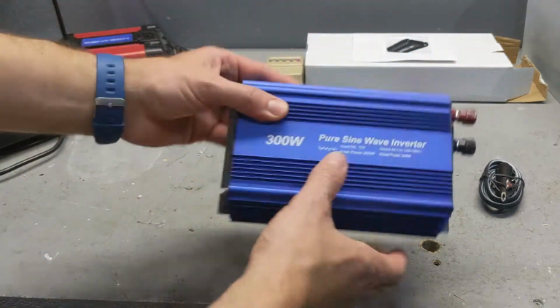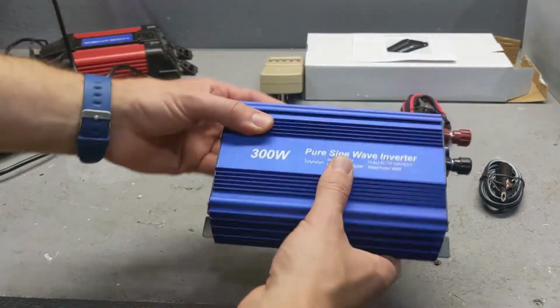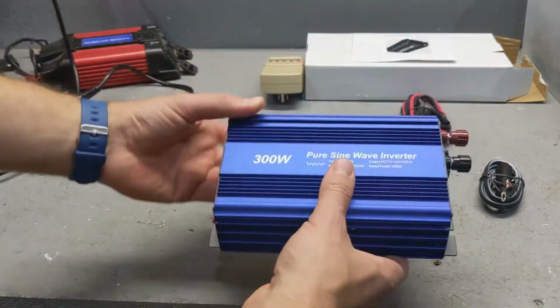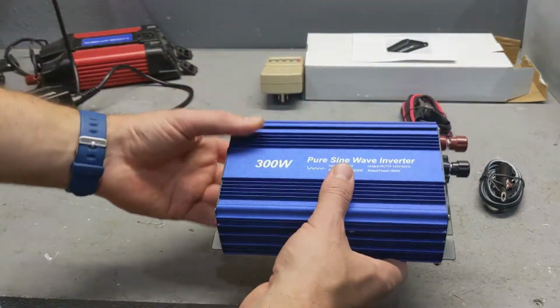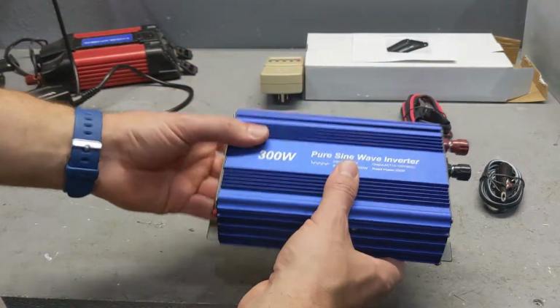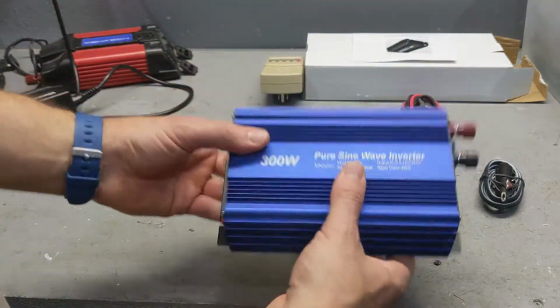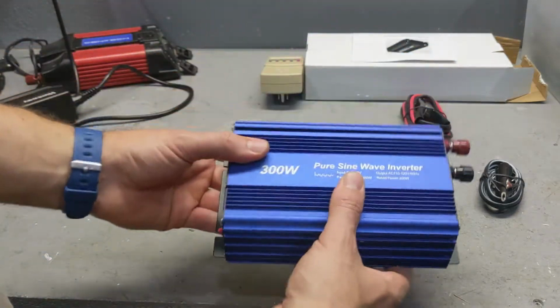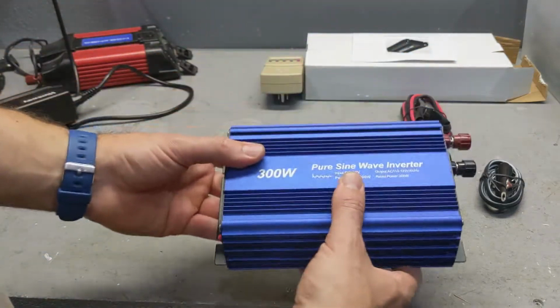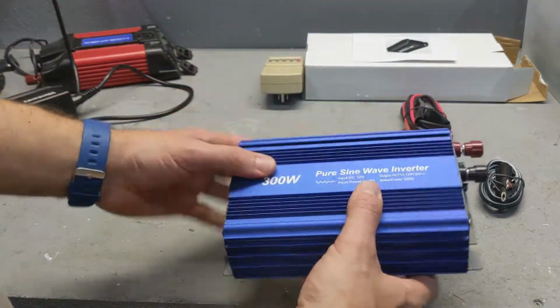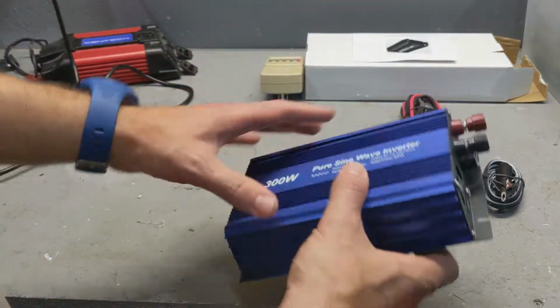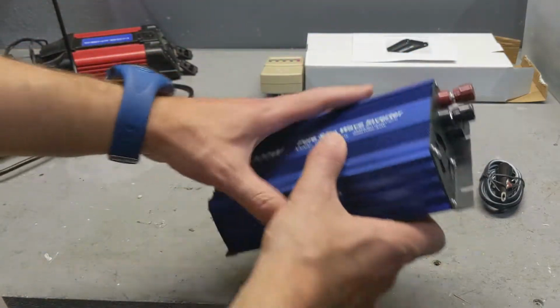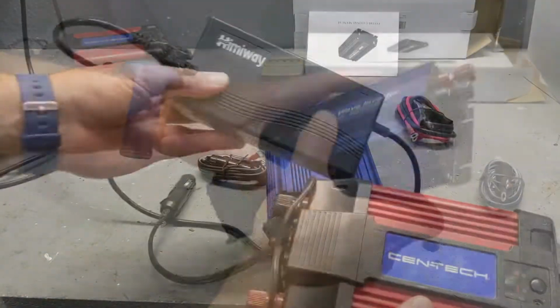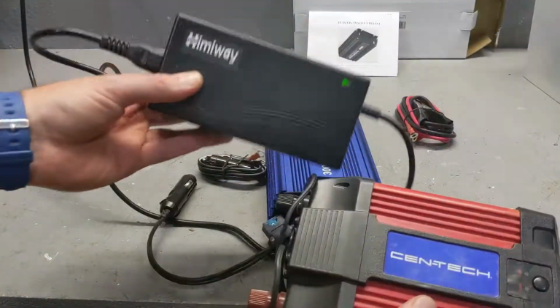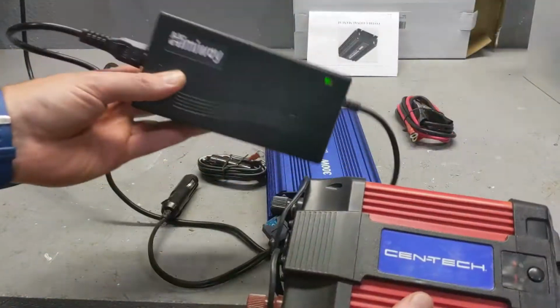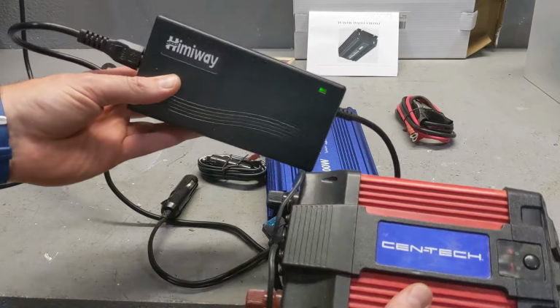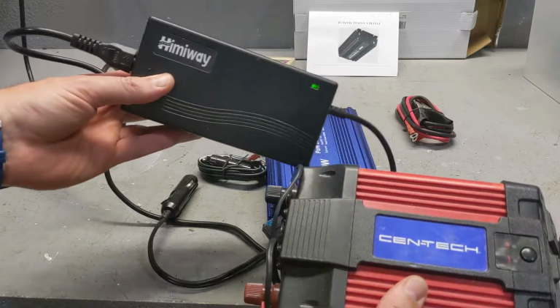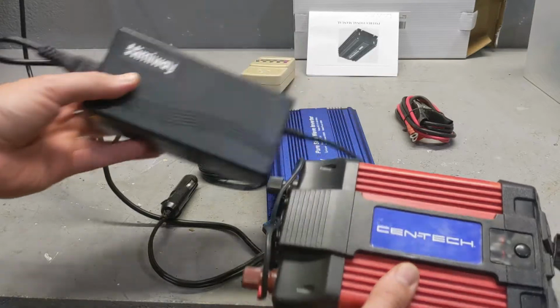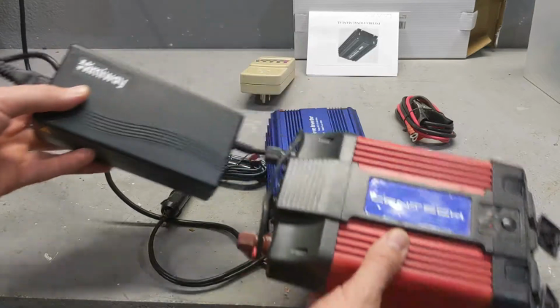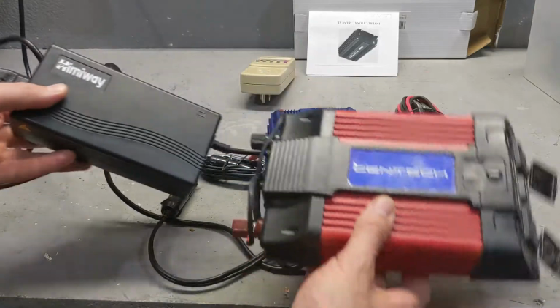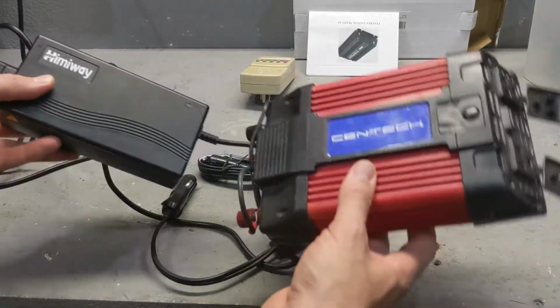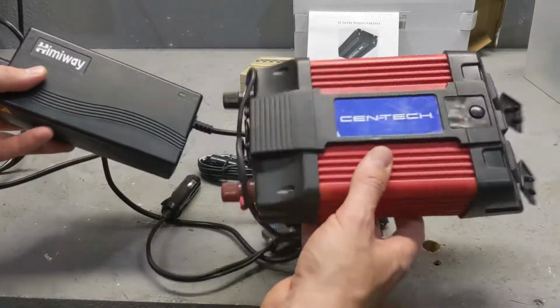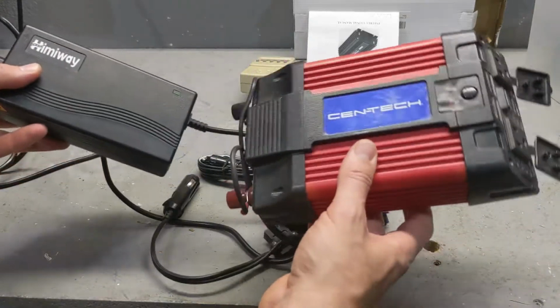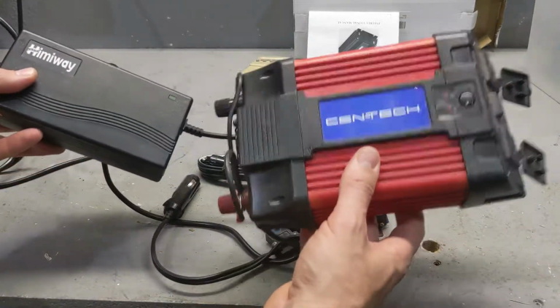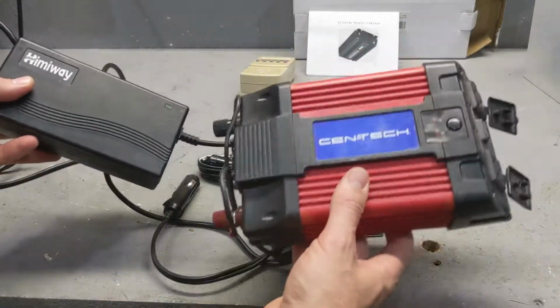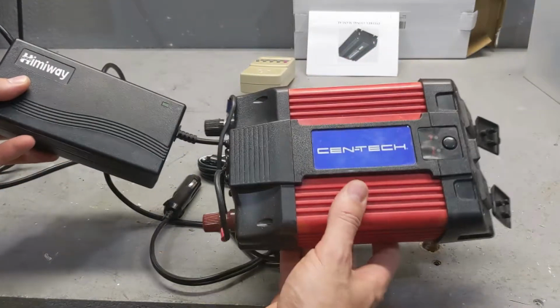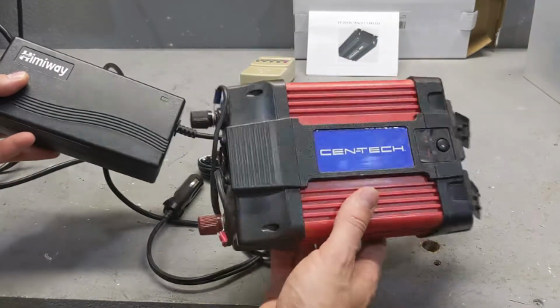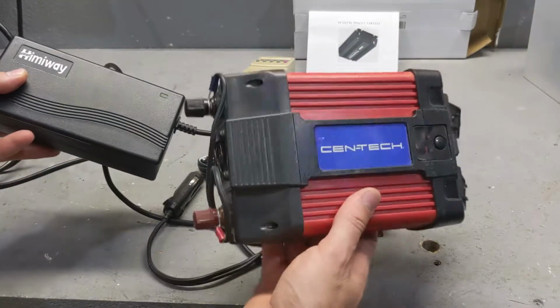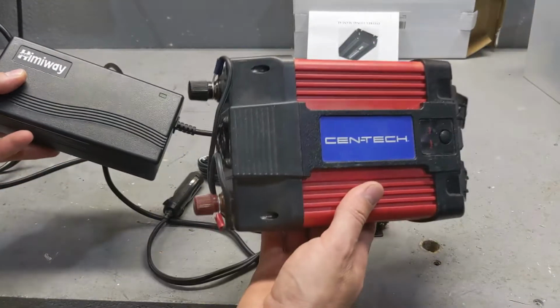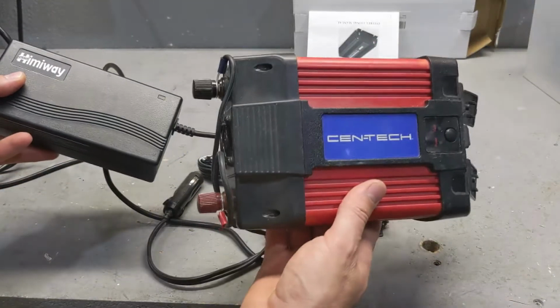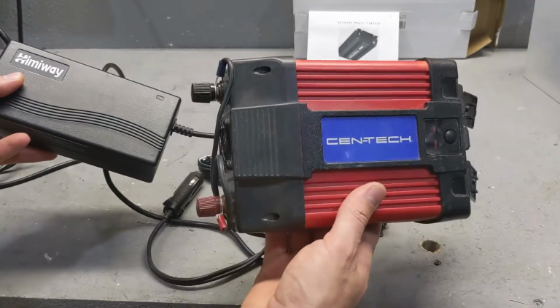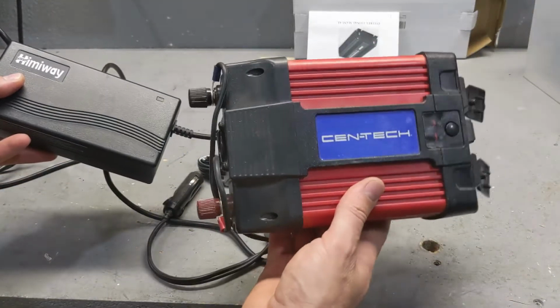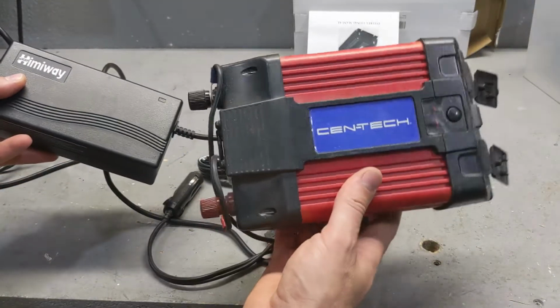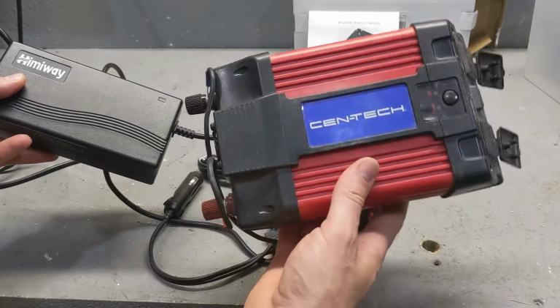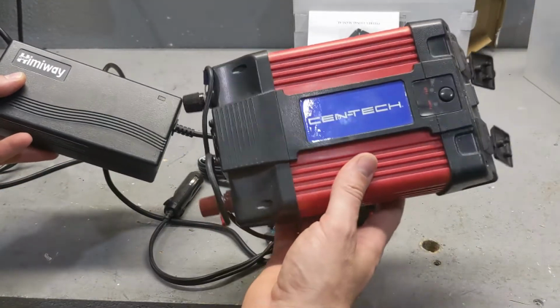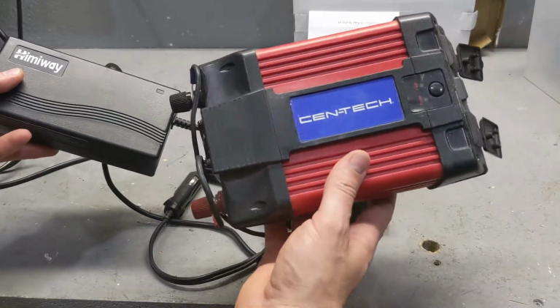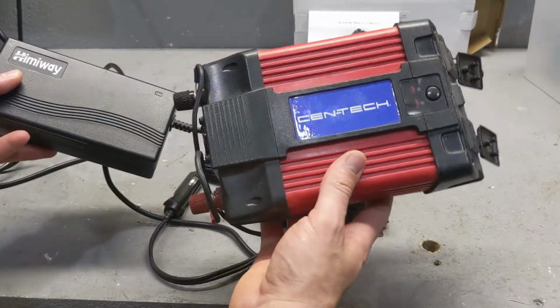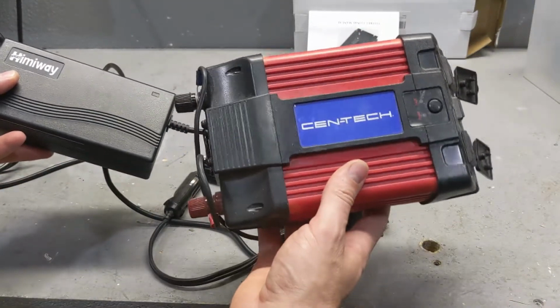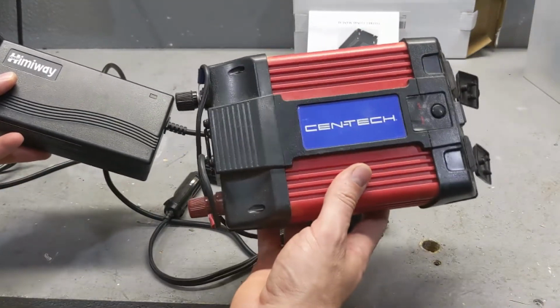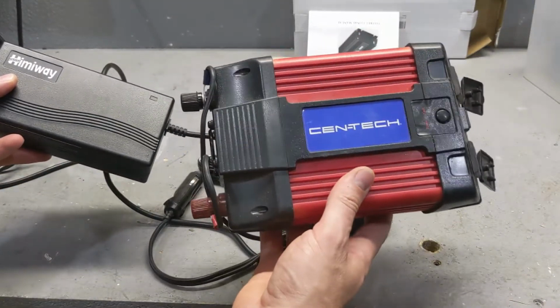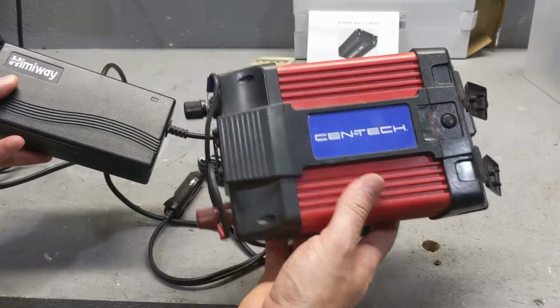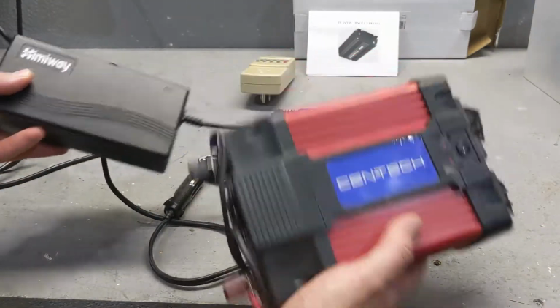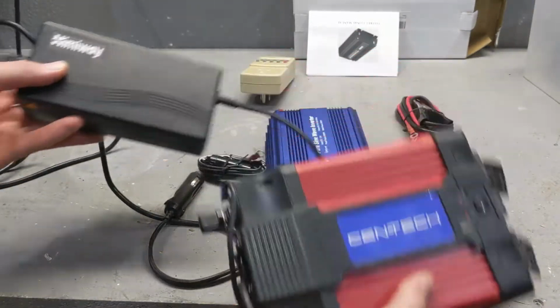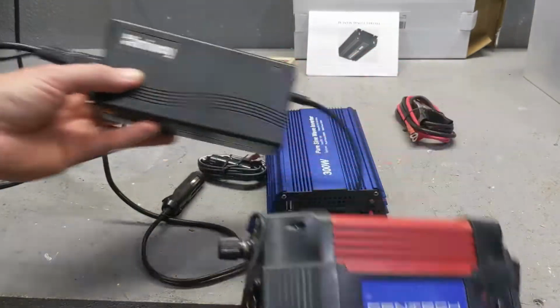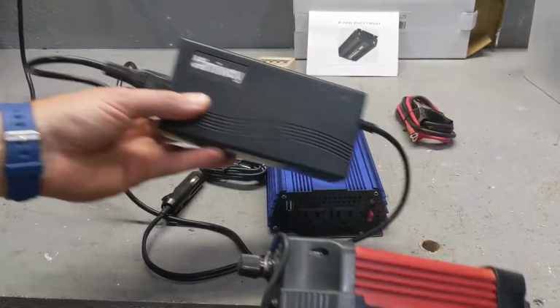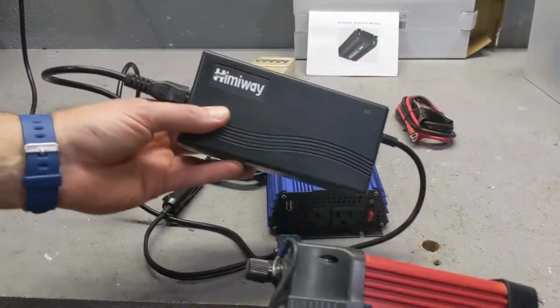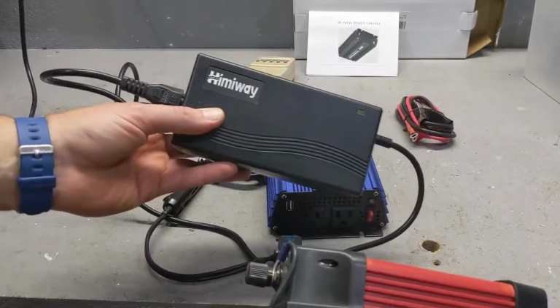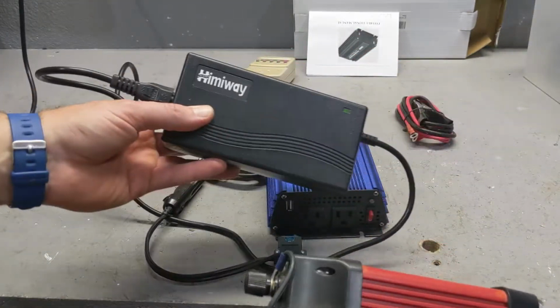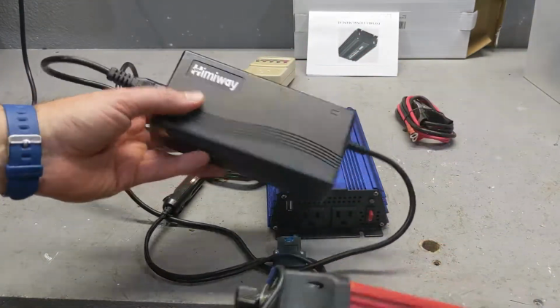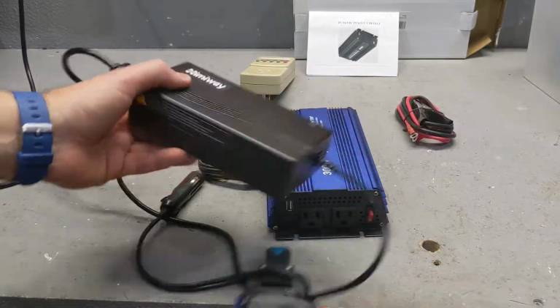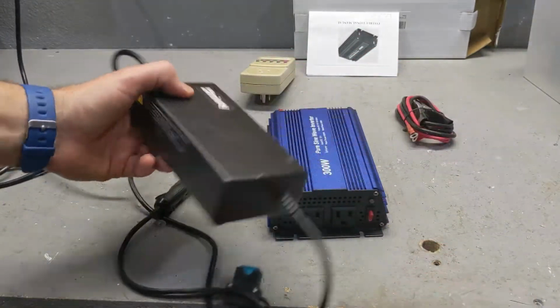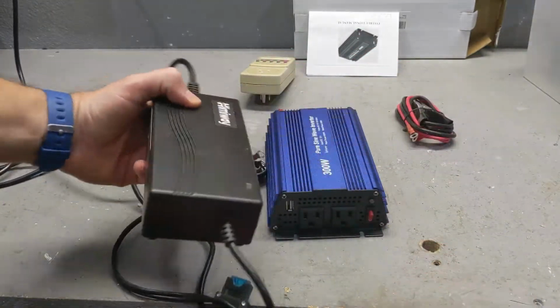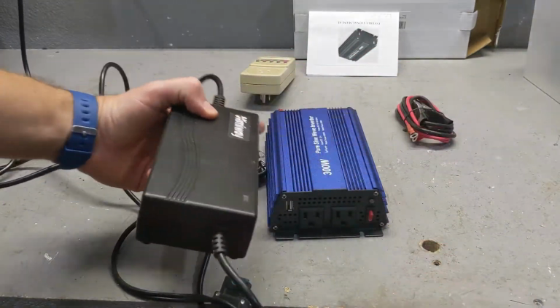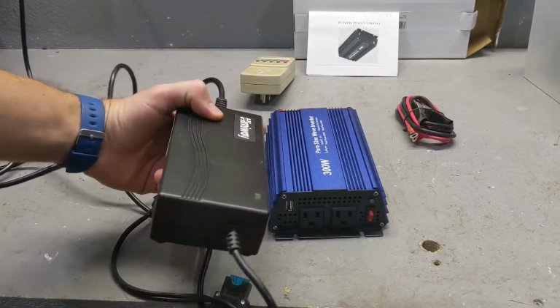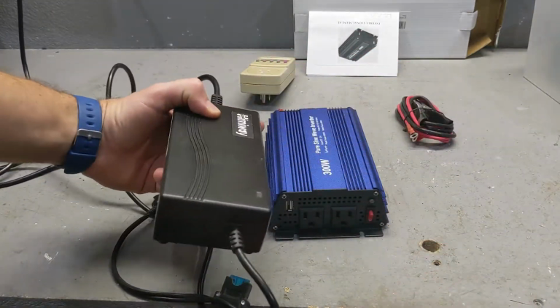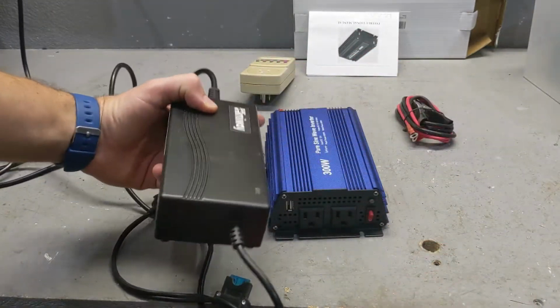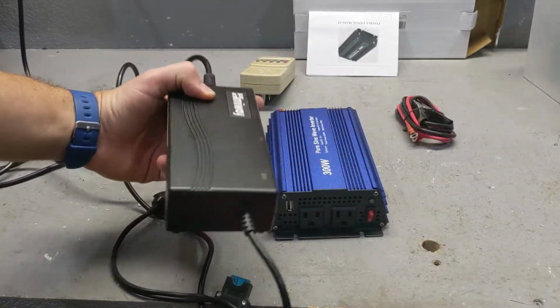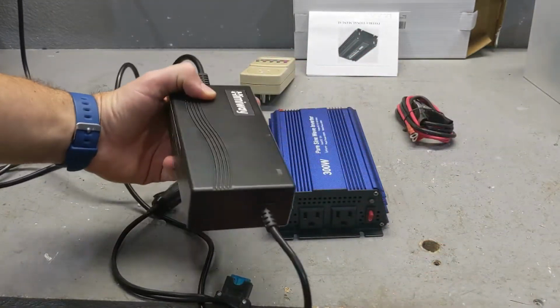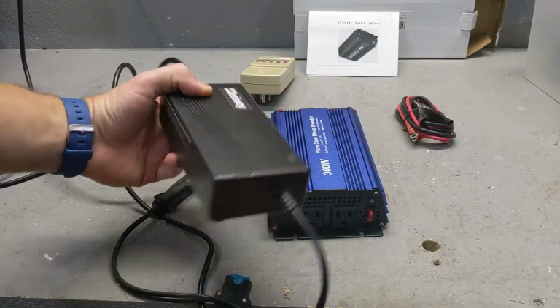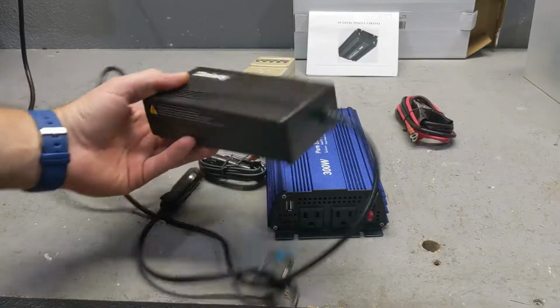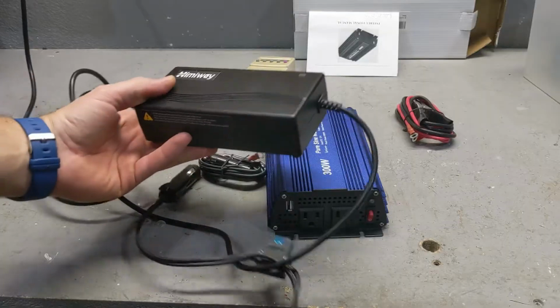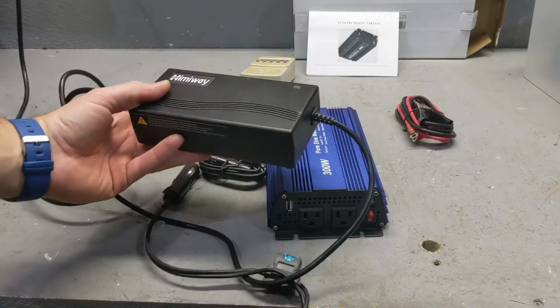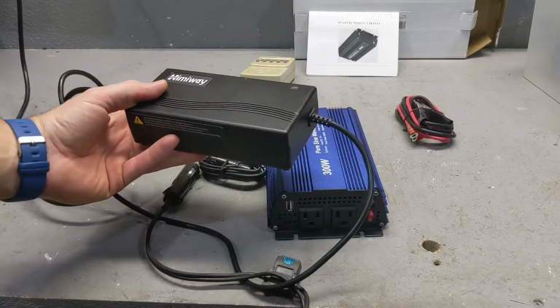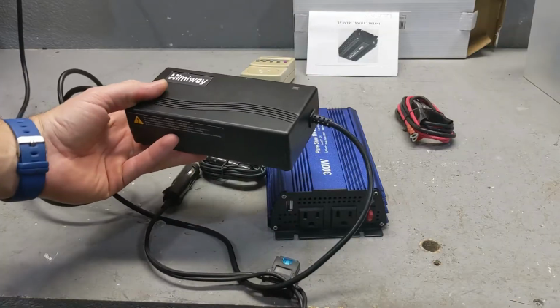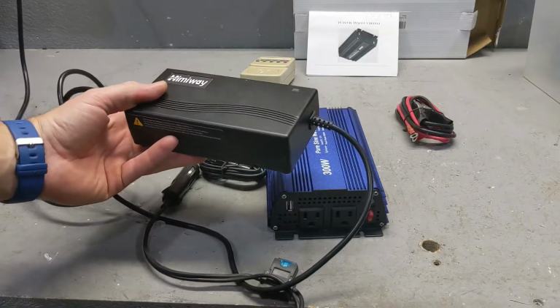This is not an expensive one. And because this charger absolutely hated this controller — it didn't work at all — I'm going to test it out and make sure it works. If it works, that's all I need.